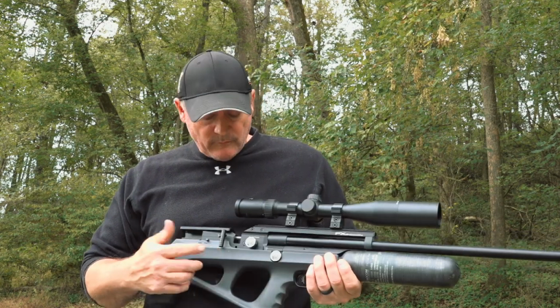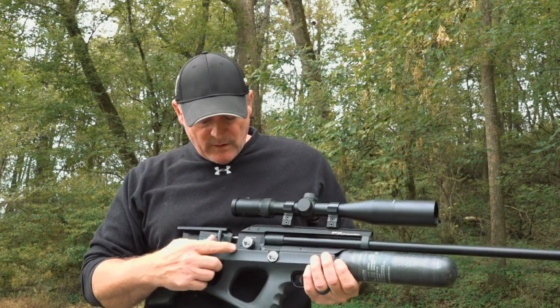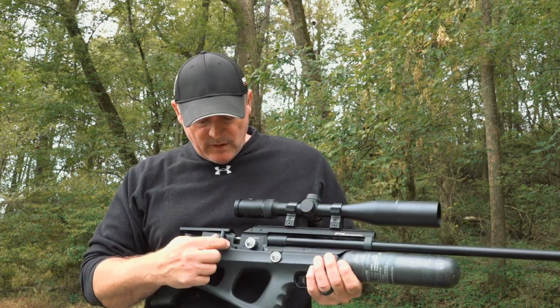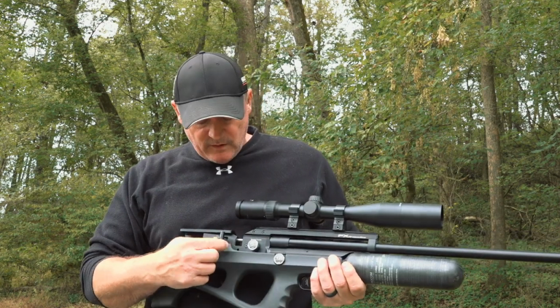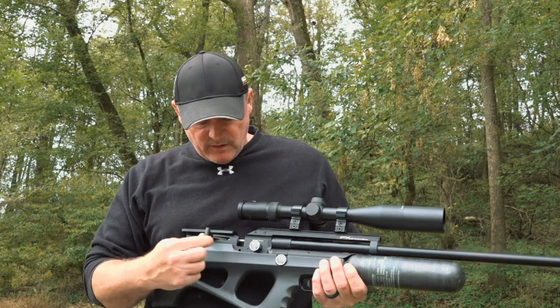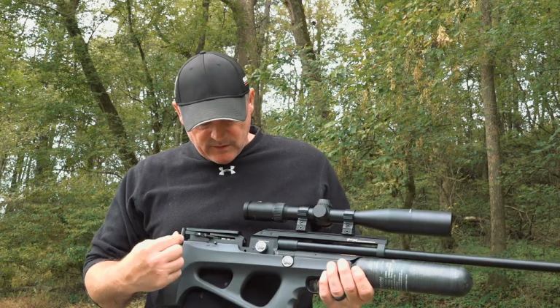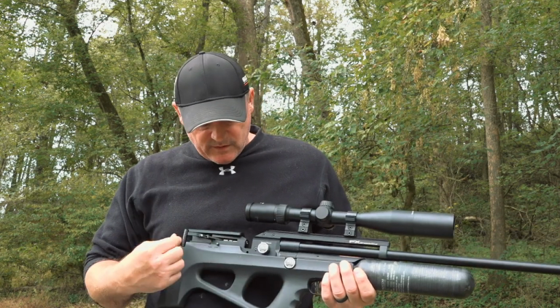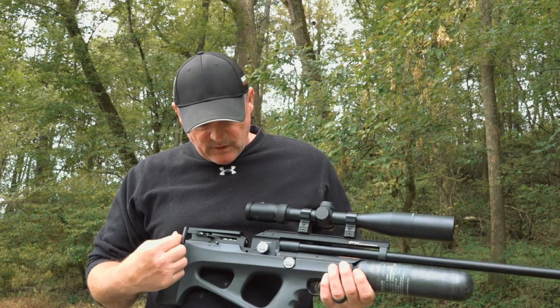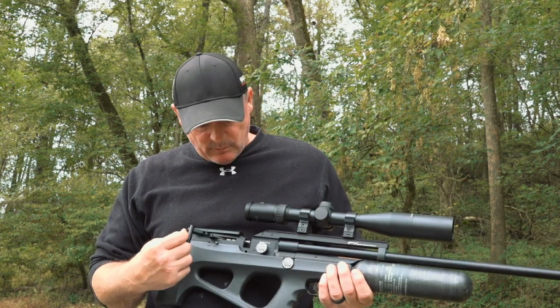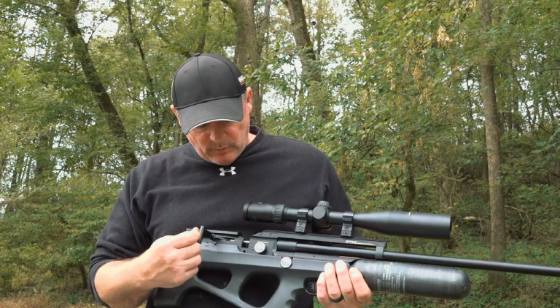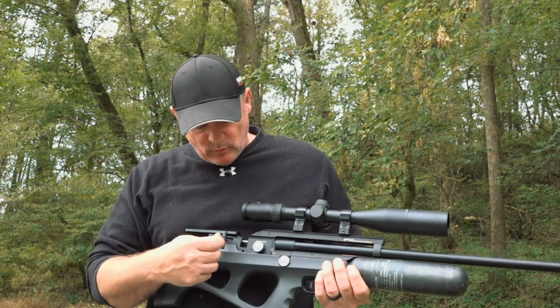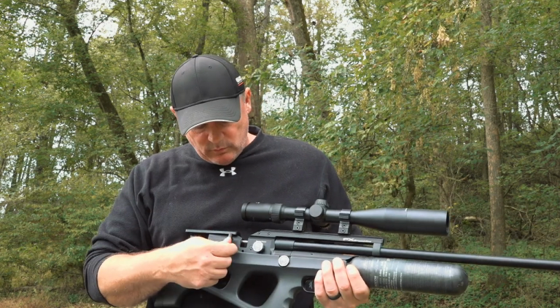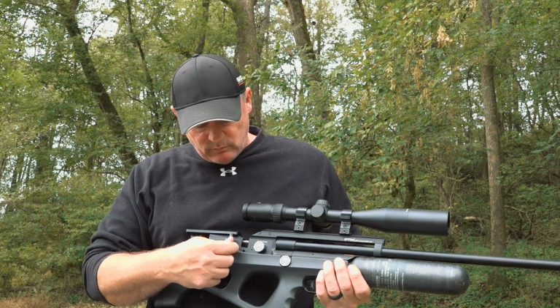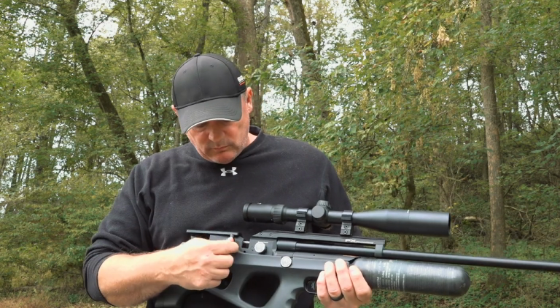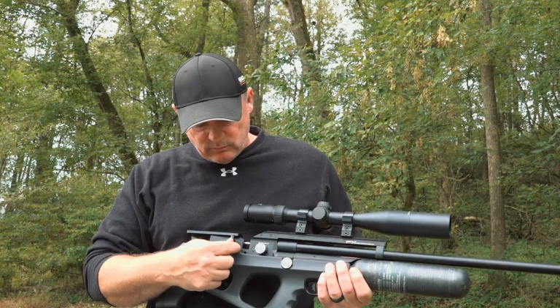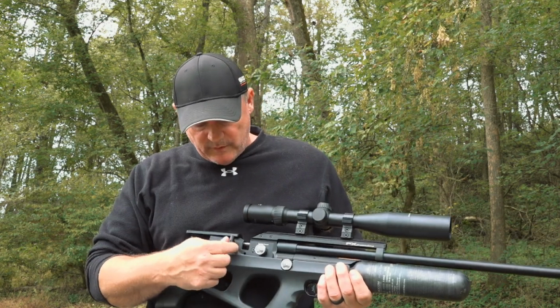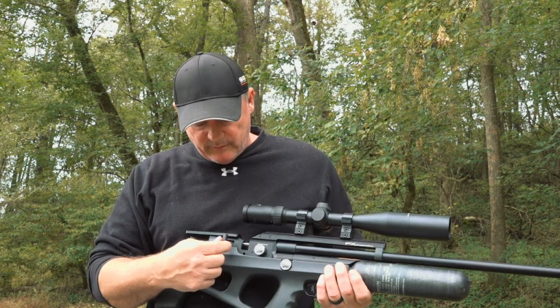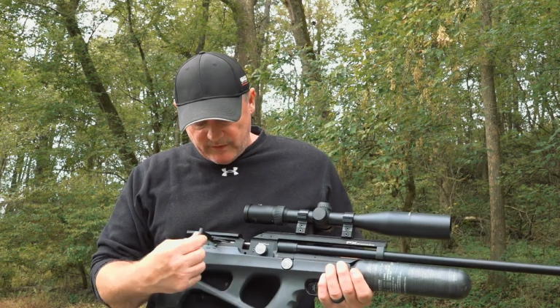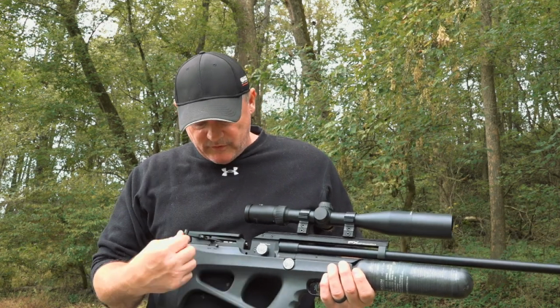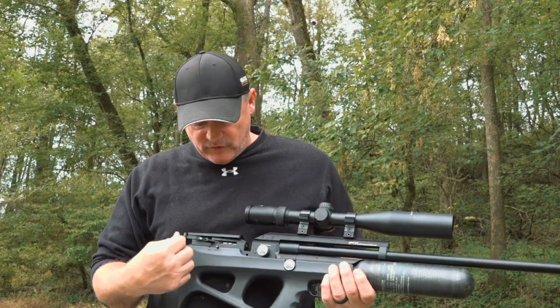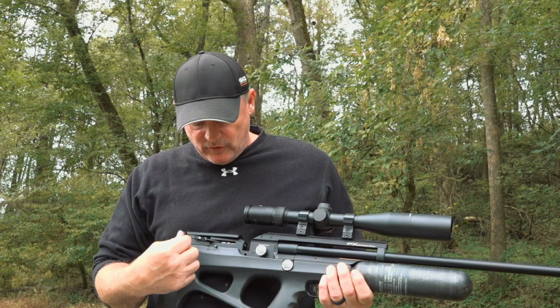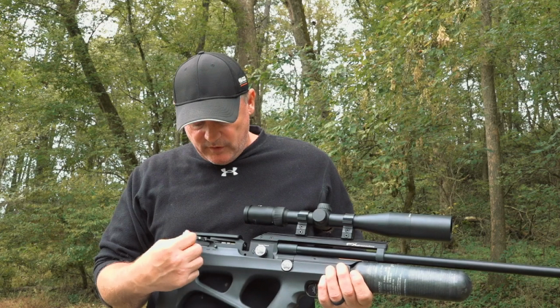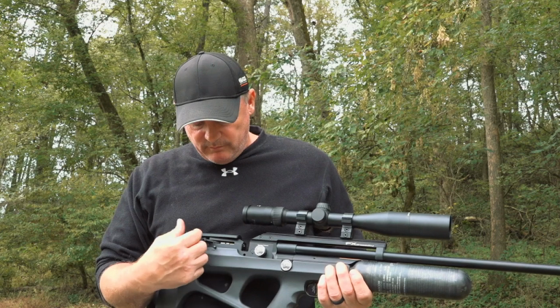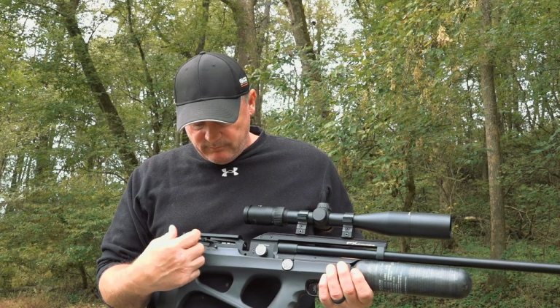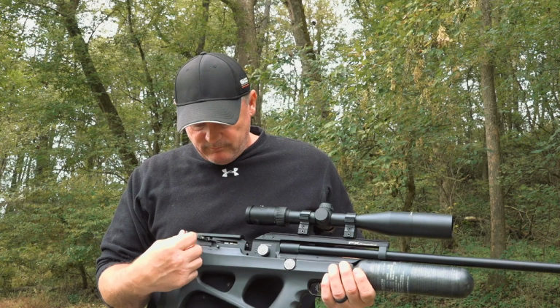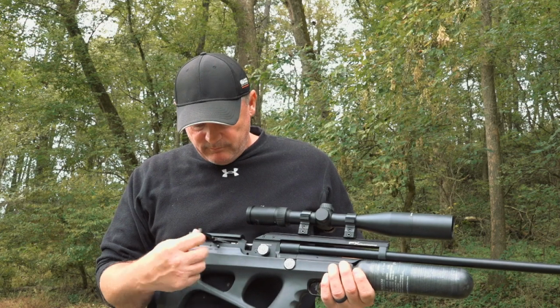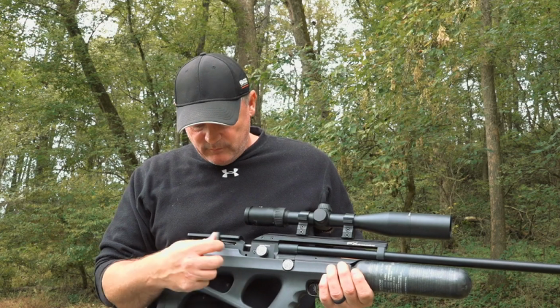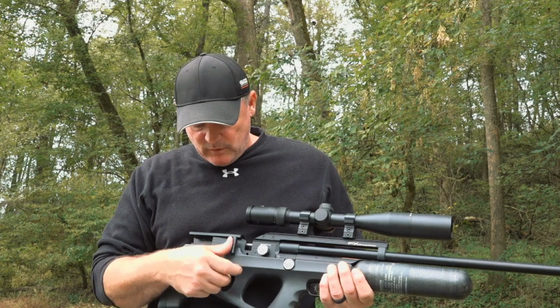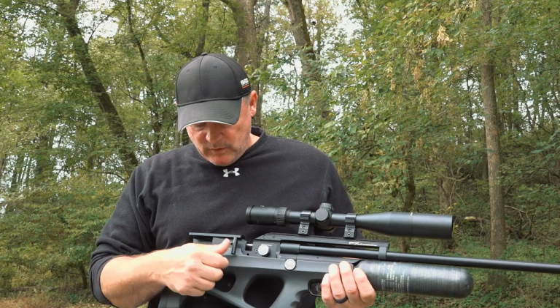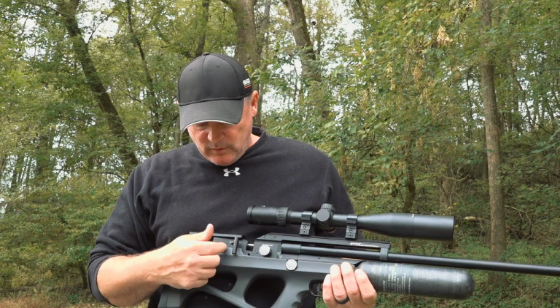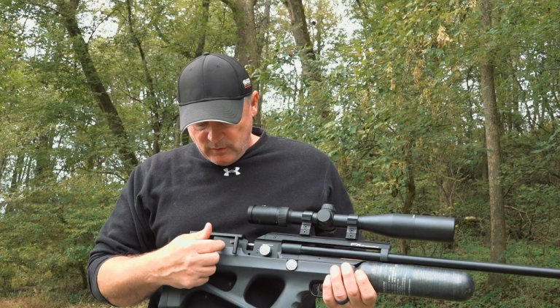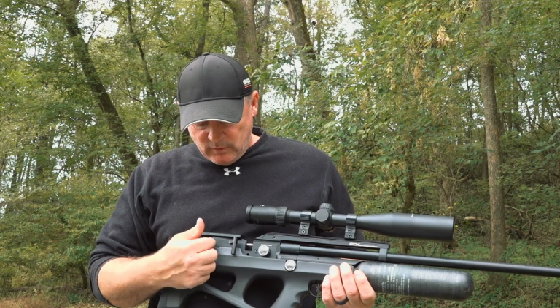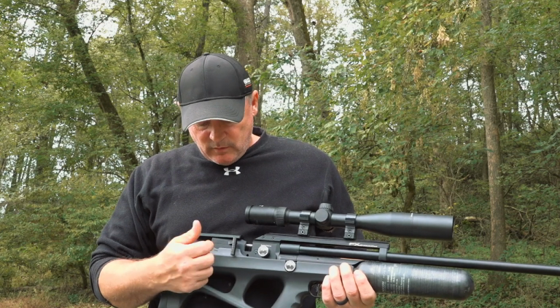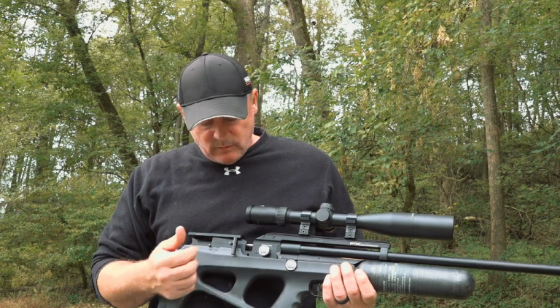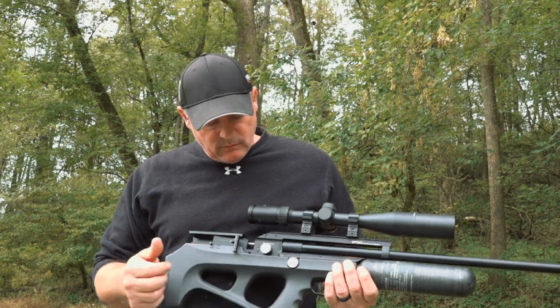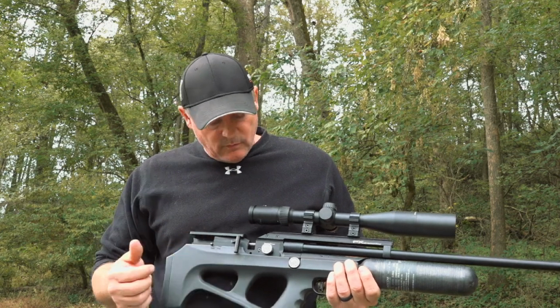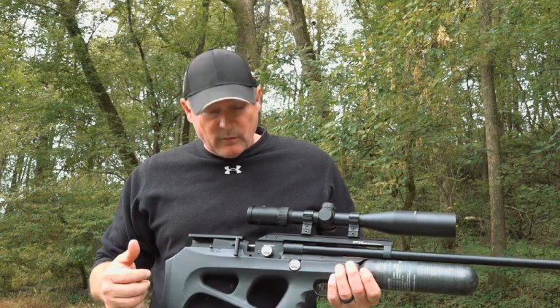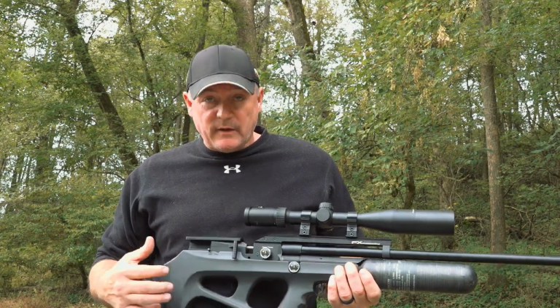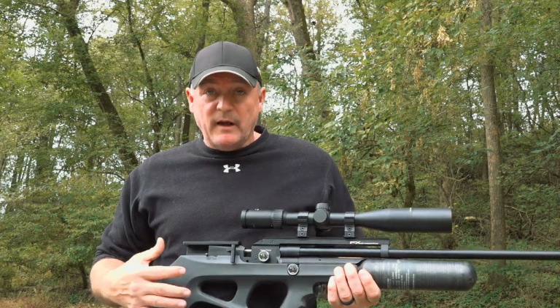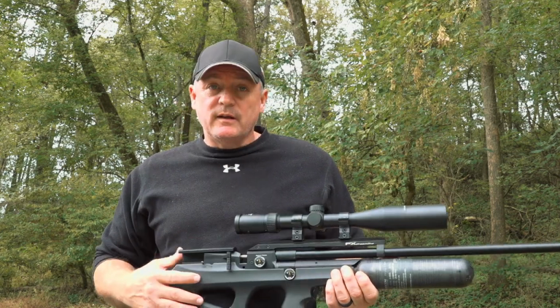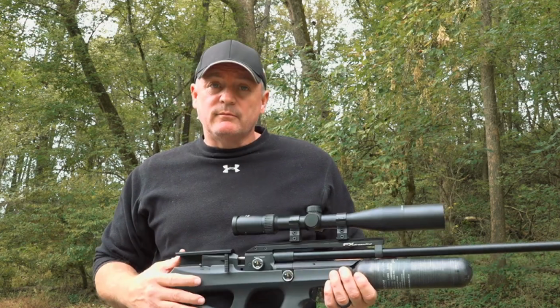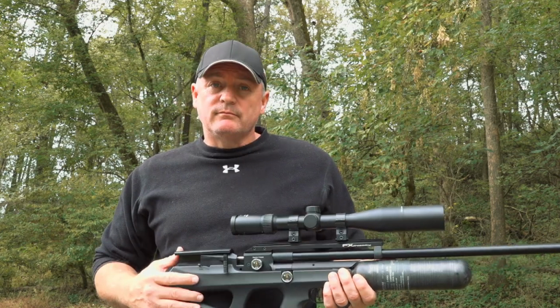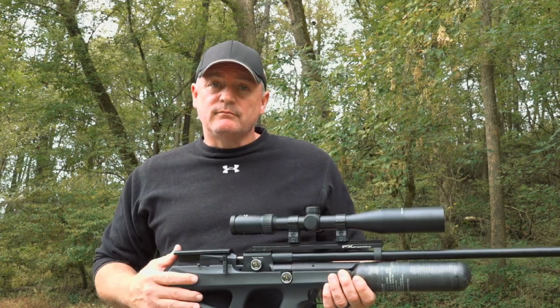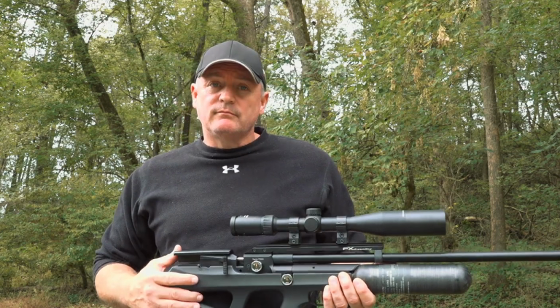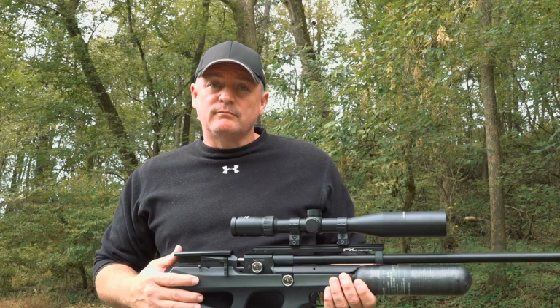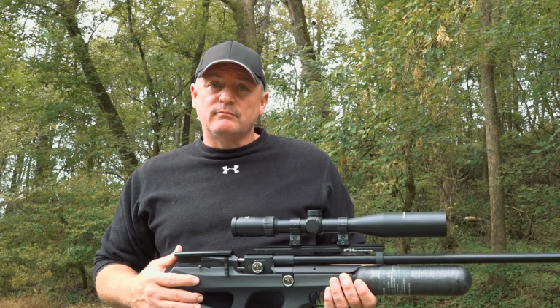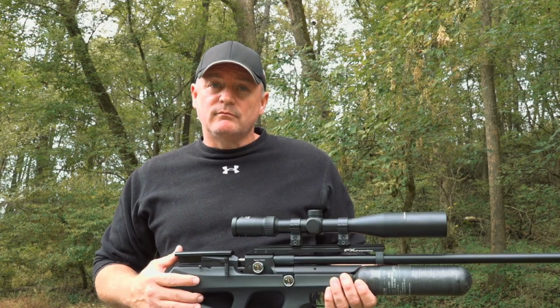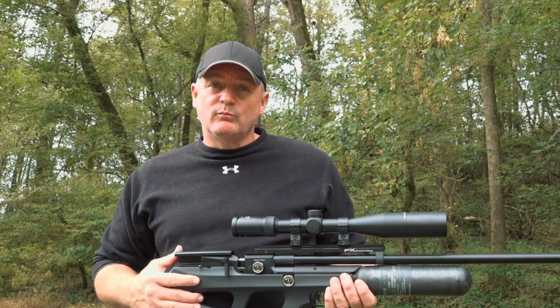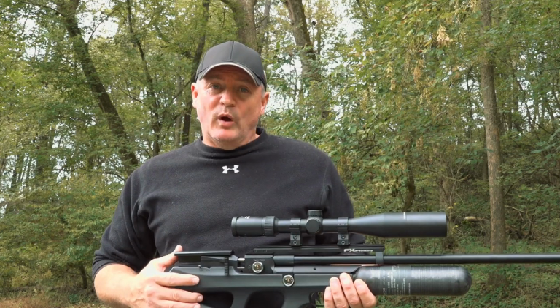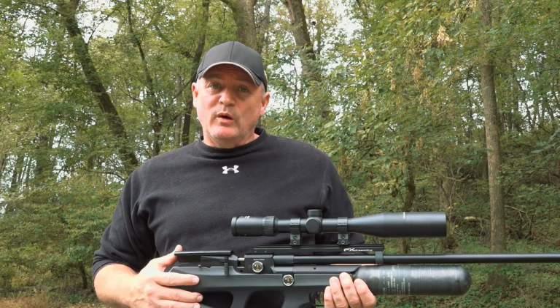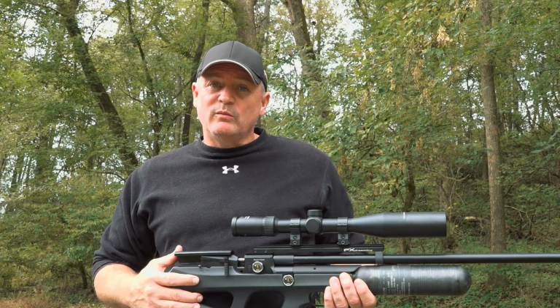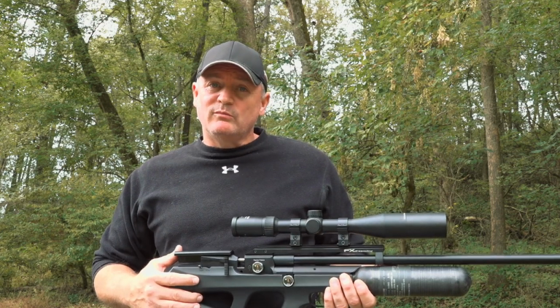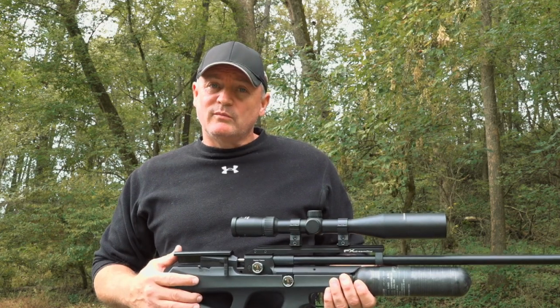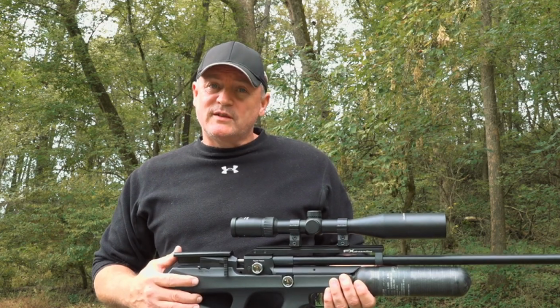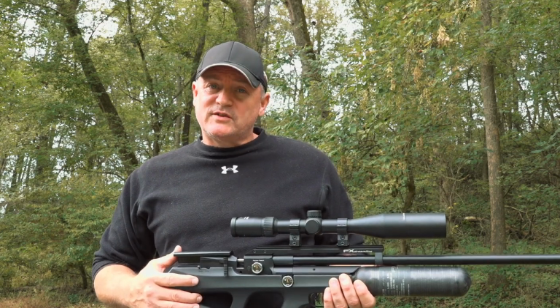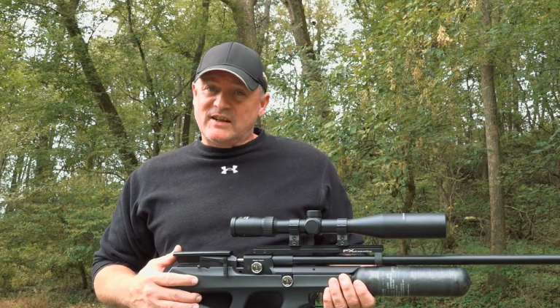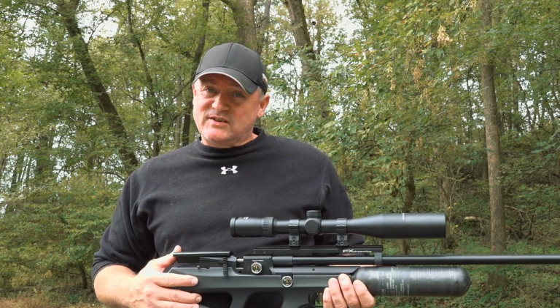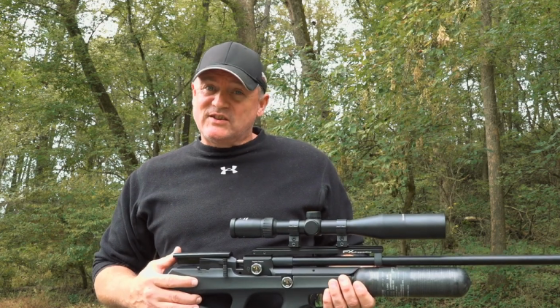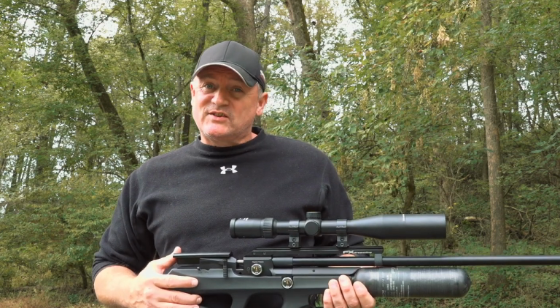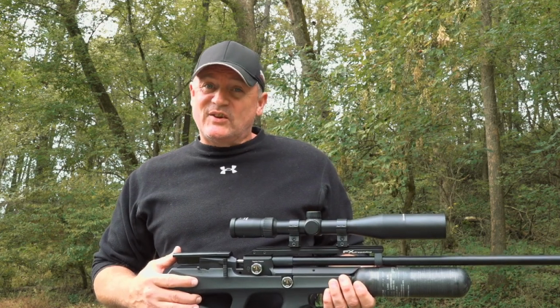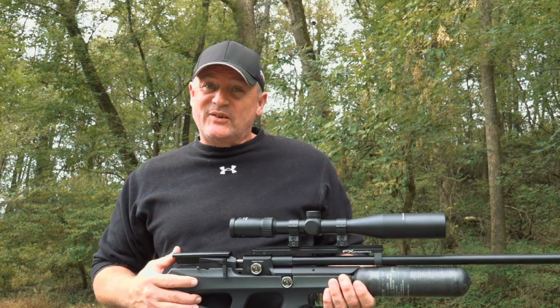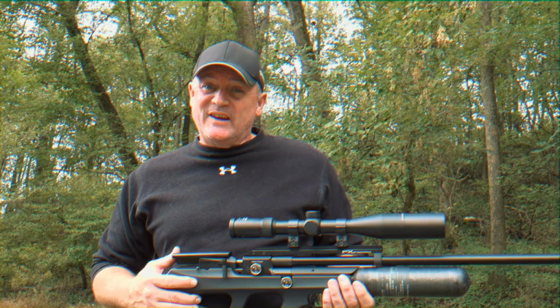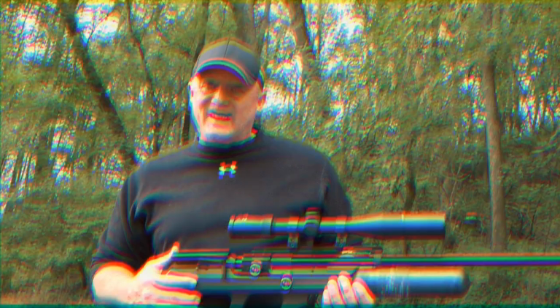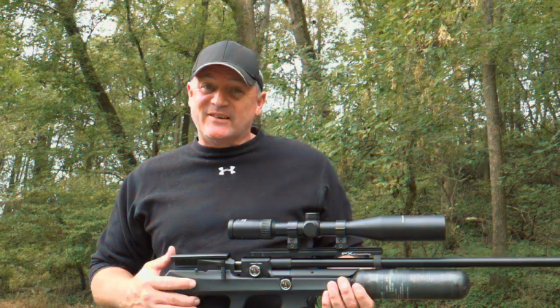And that is how simple it is to change a barrel in the Dream Pup bottle. You can see our bolt — everything's good. Let's test this 30 out.